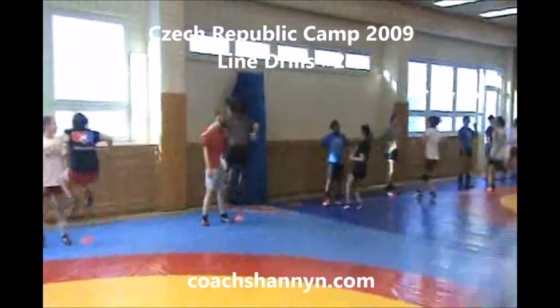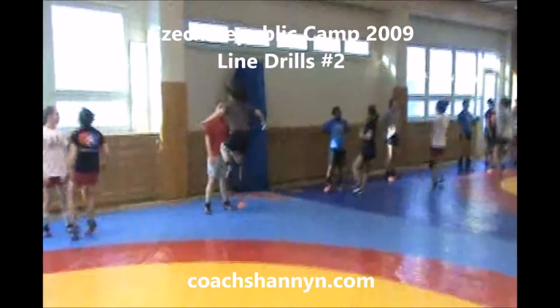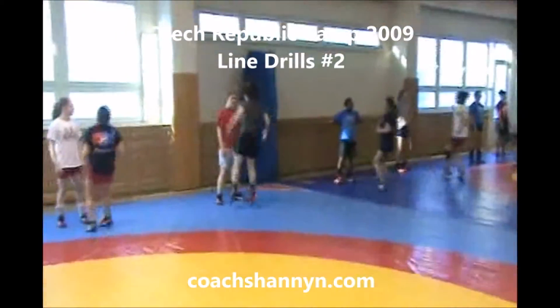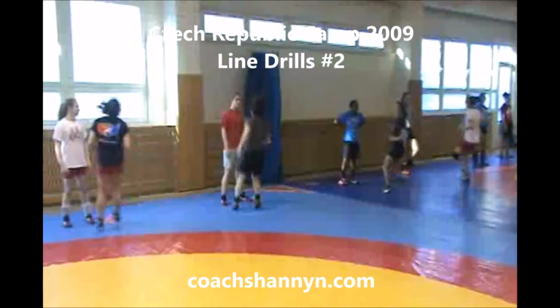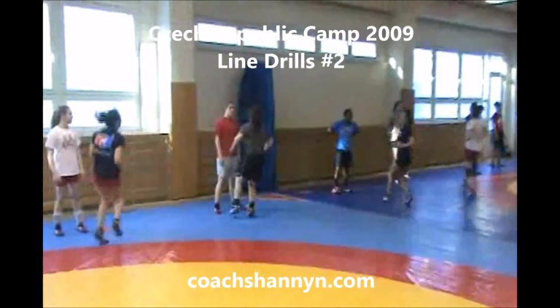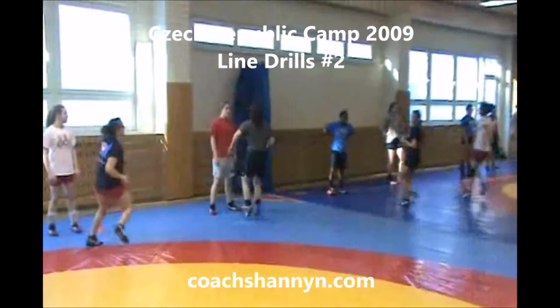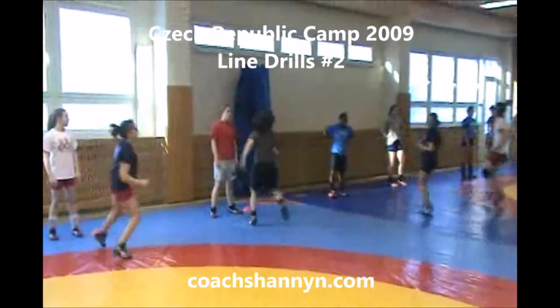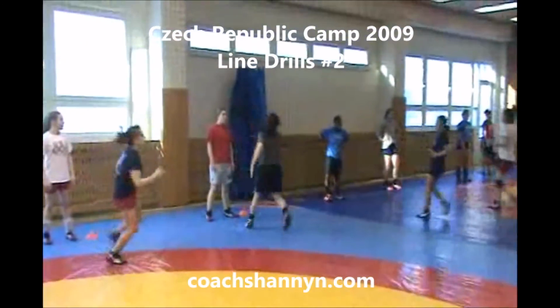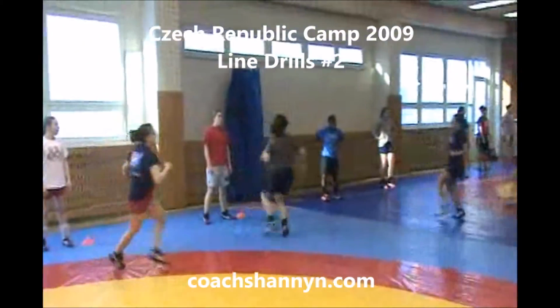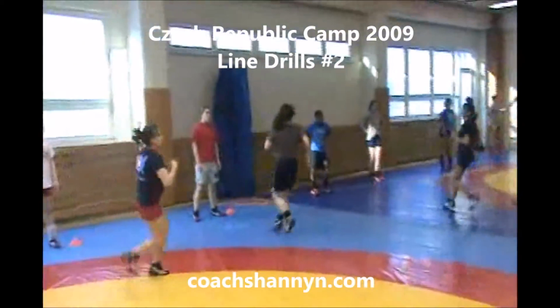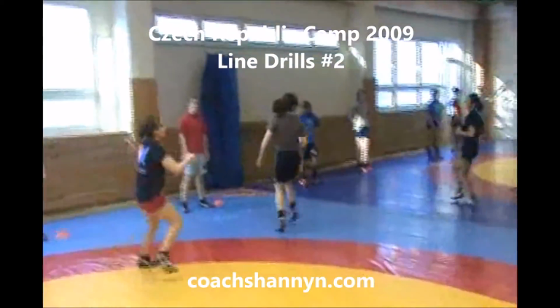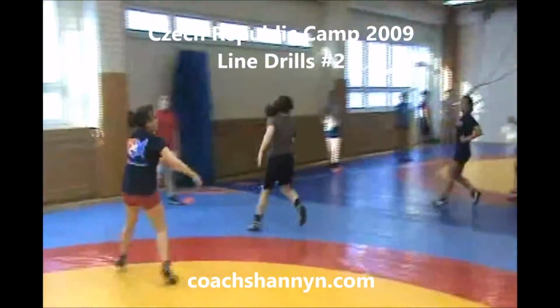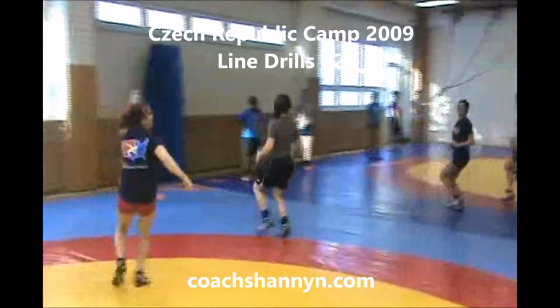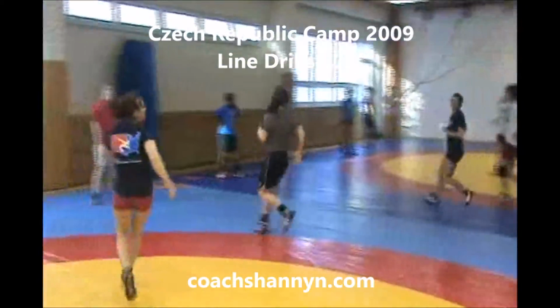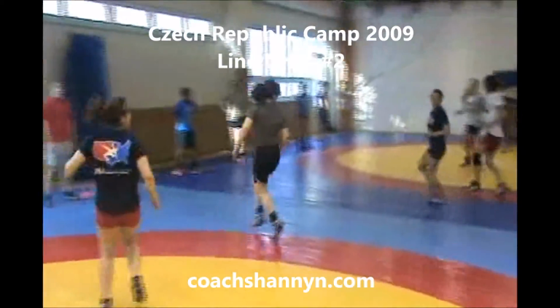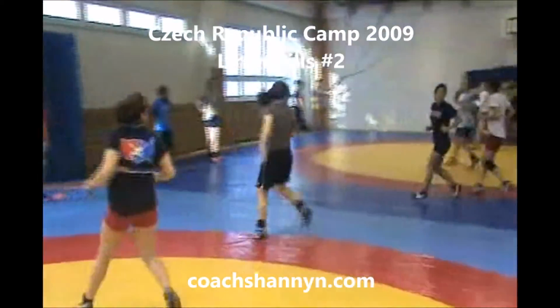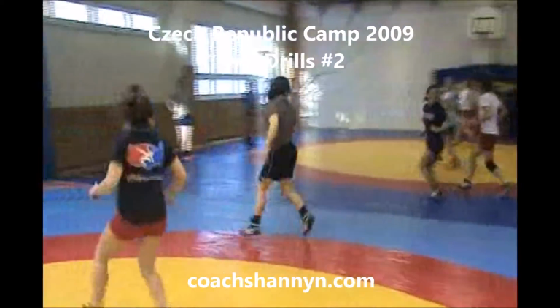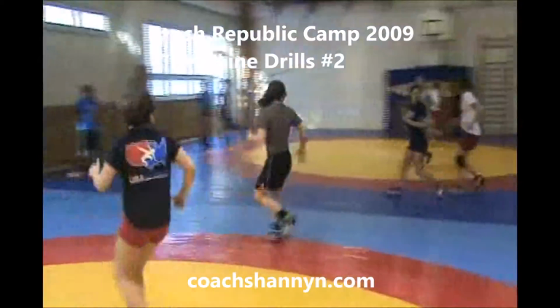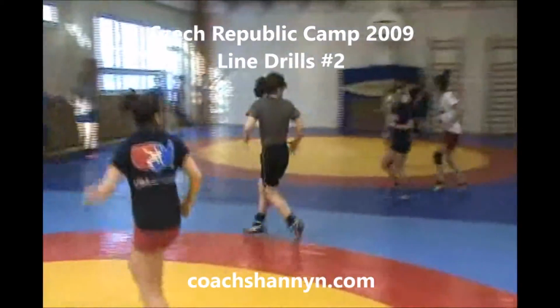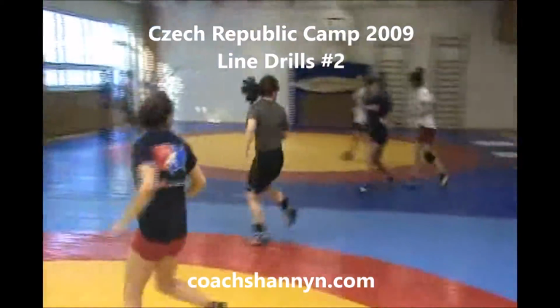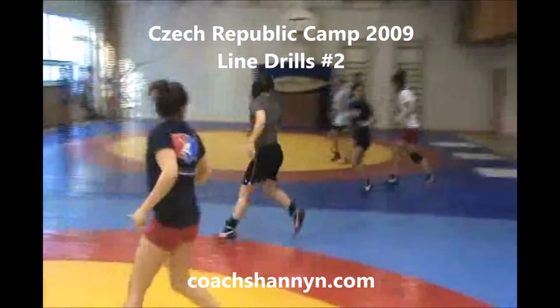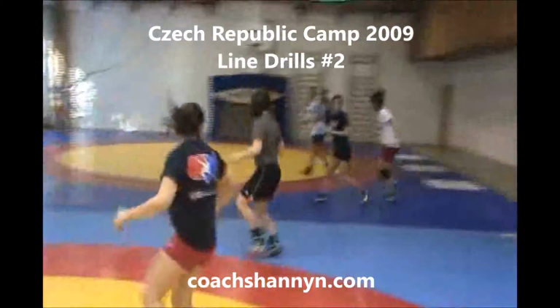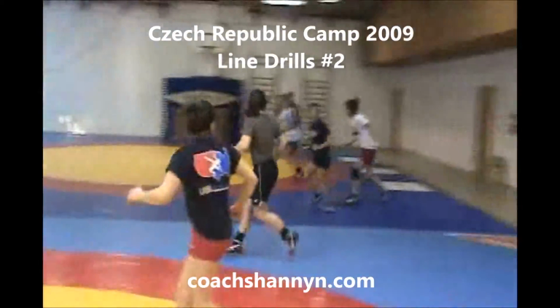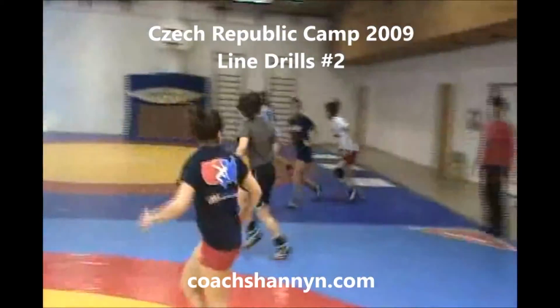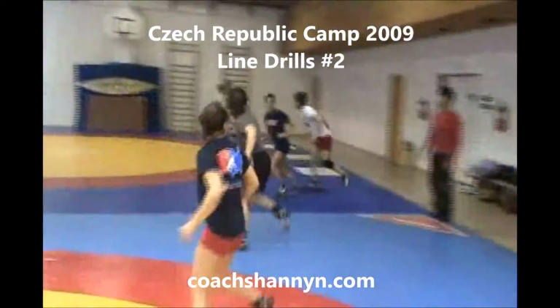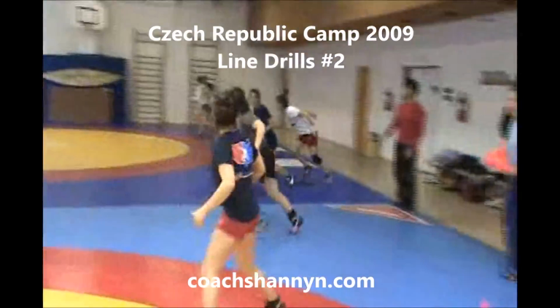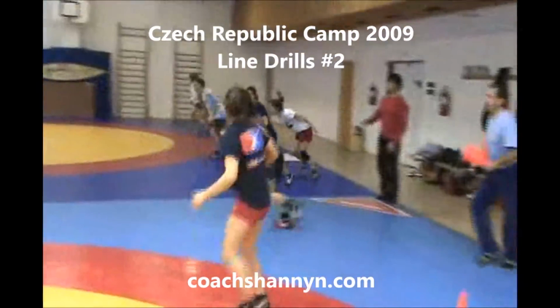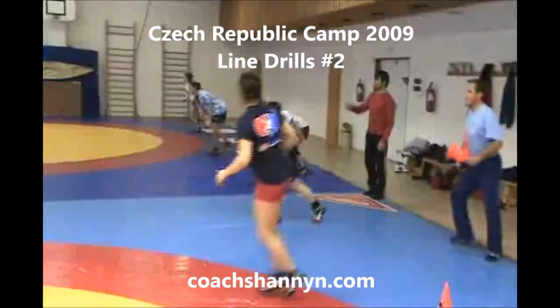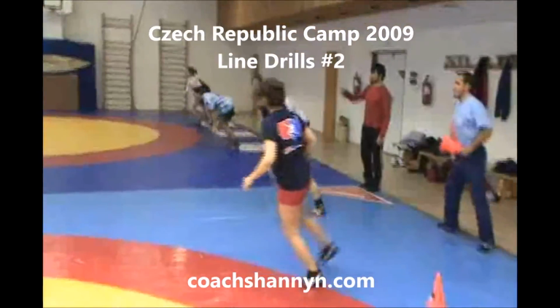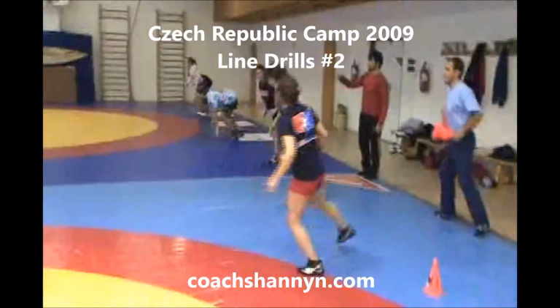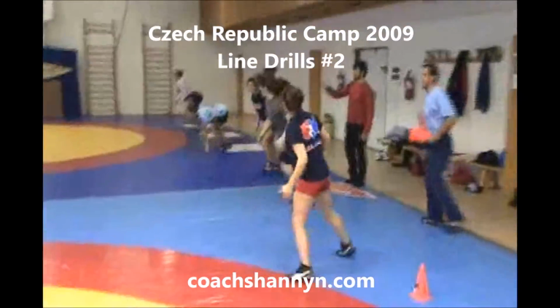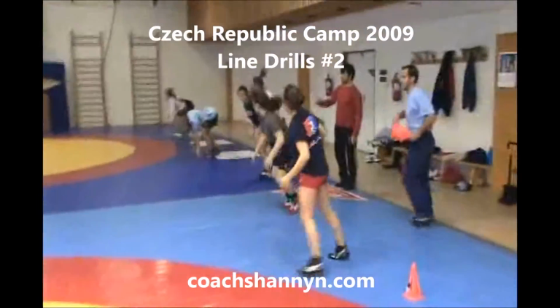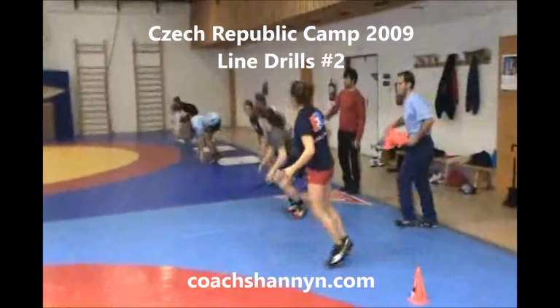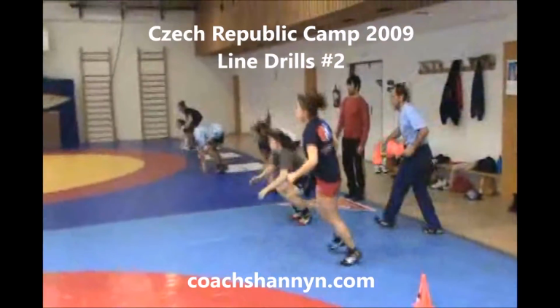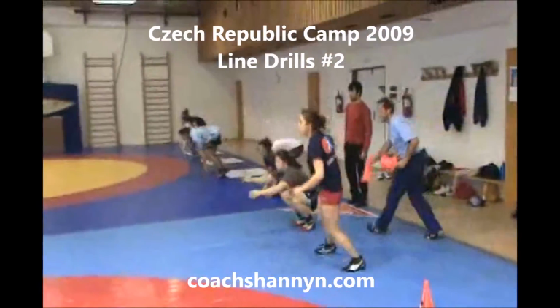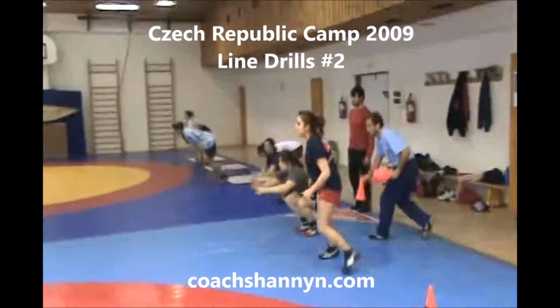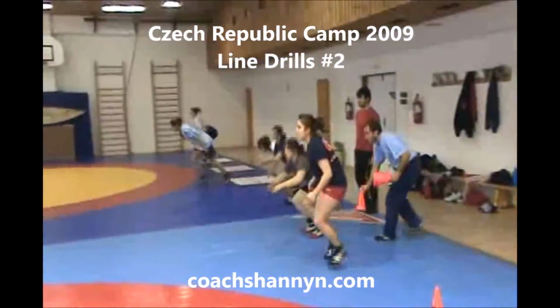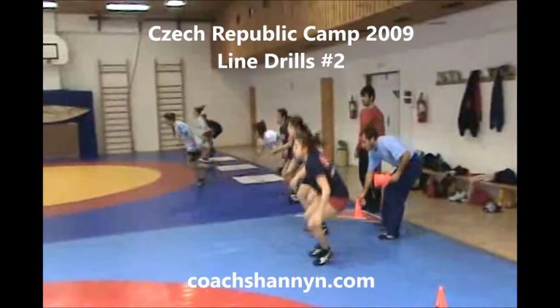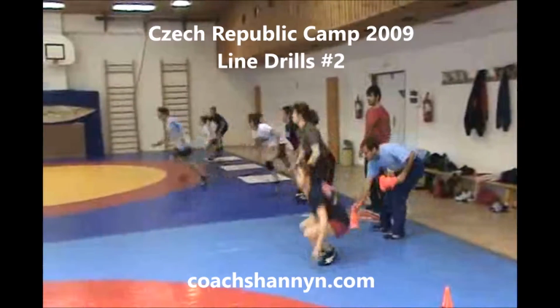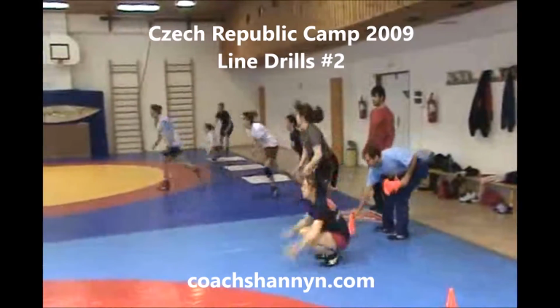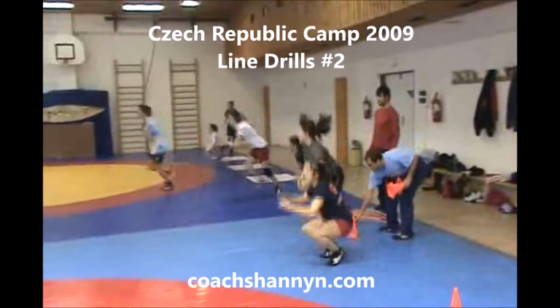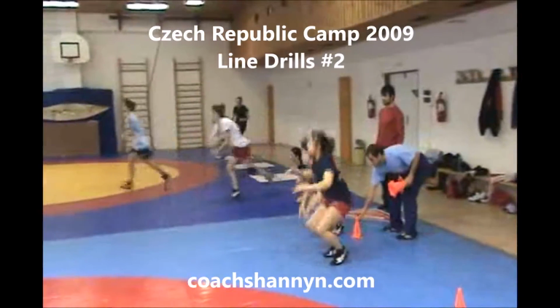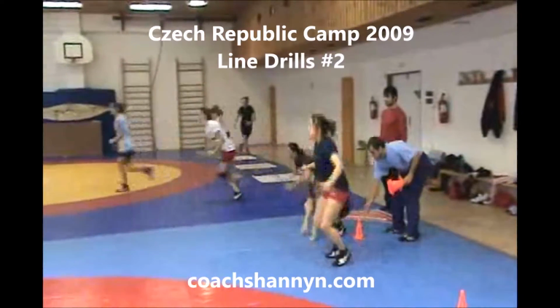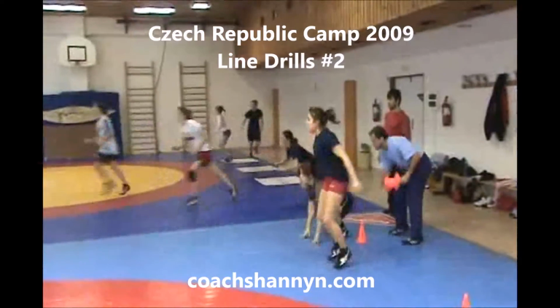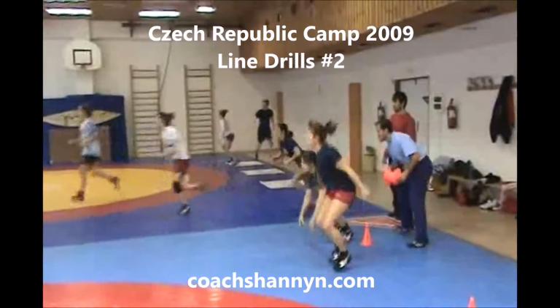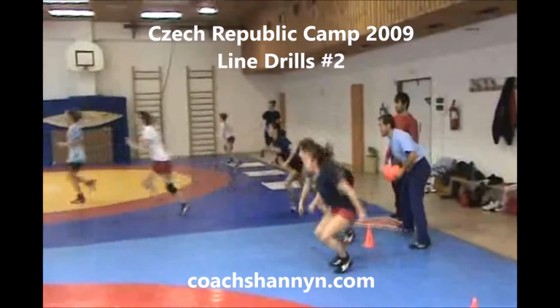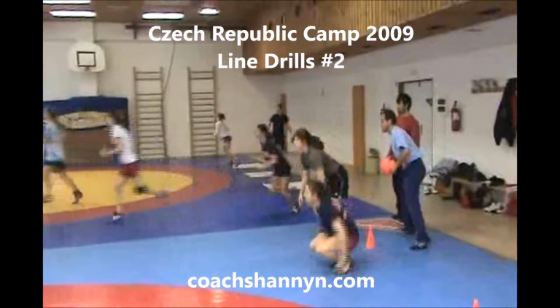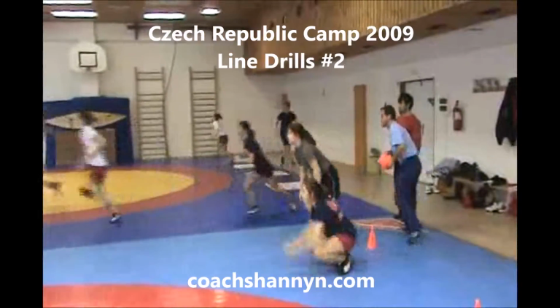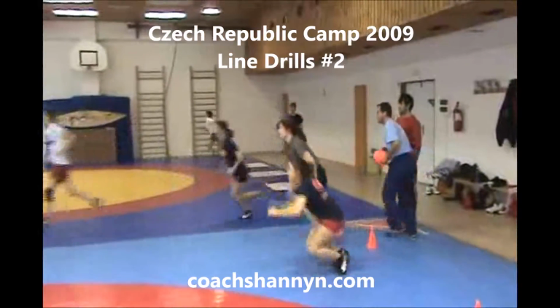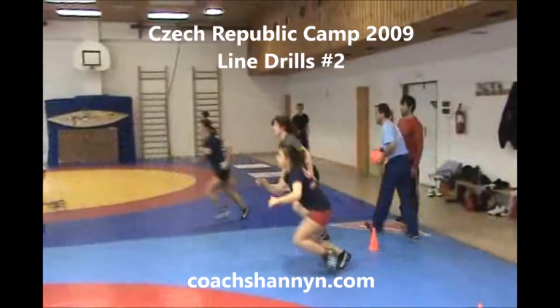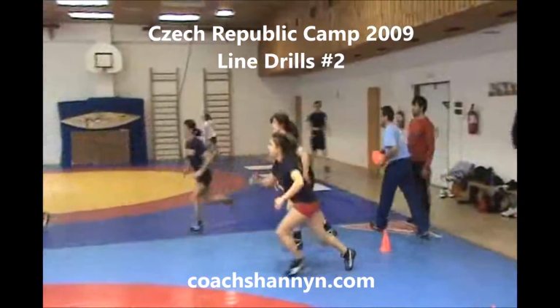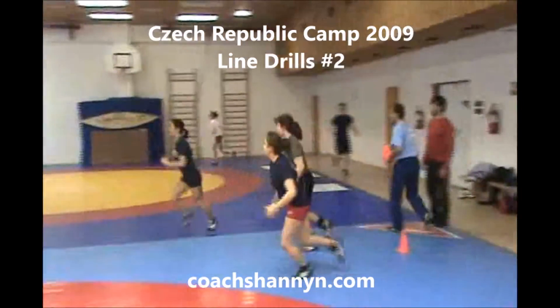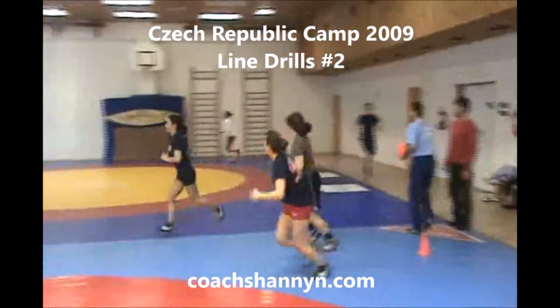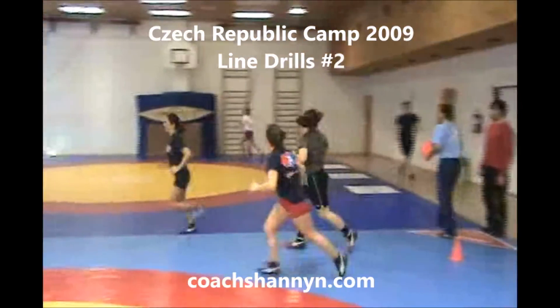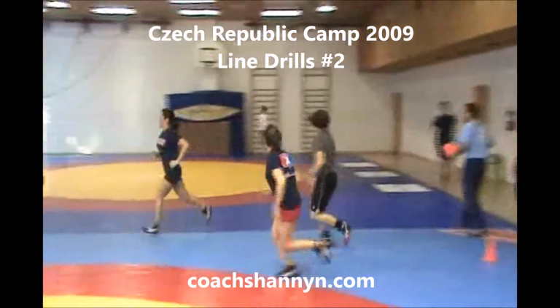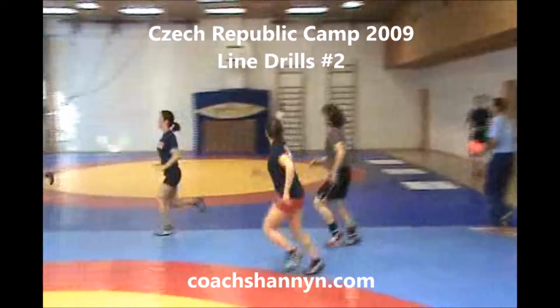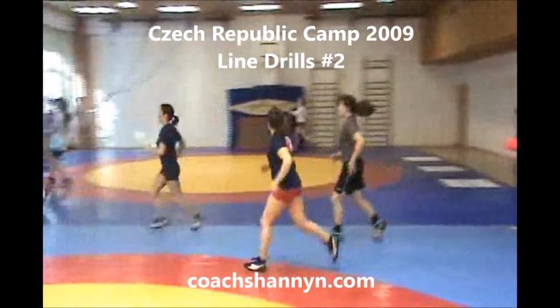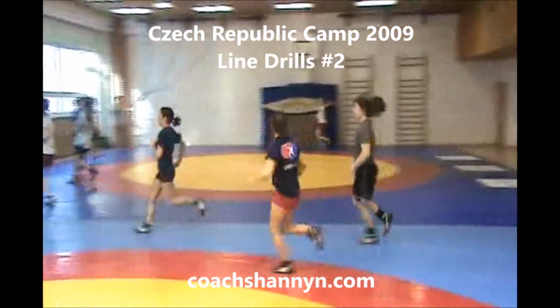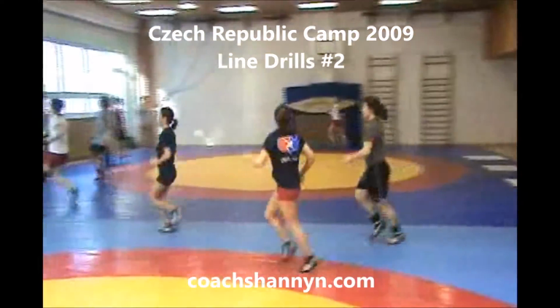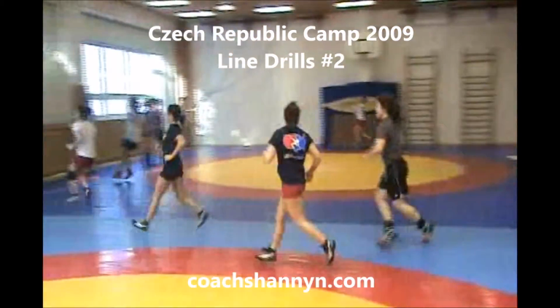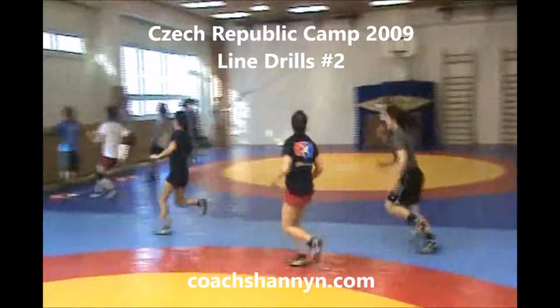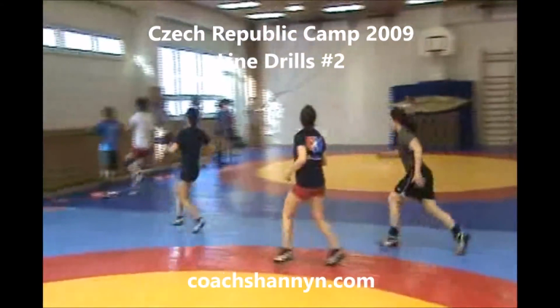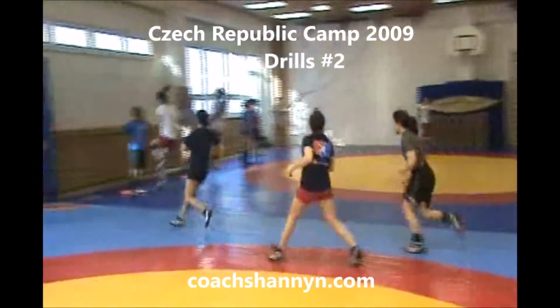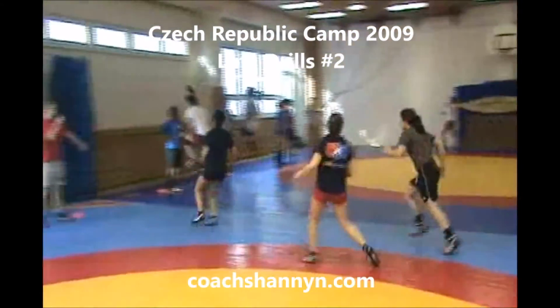This is group two, same drill. They run across, squat, and the line continues to move.